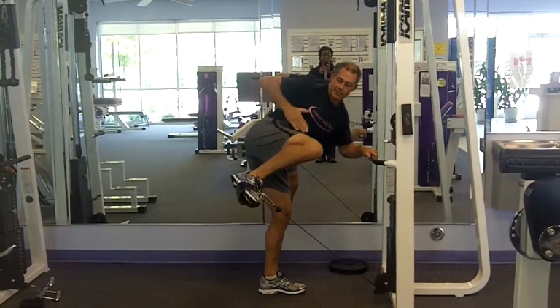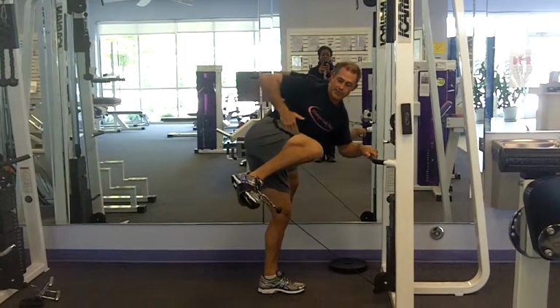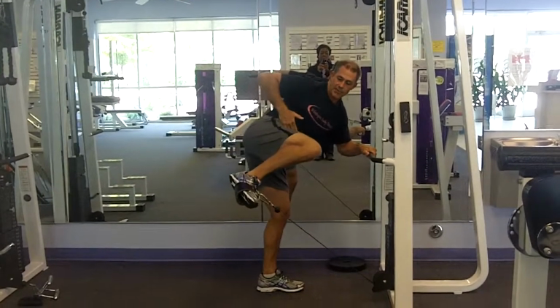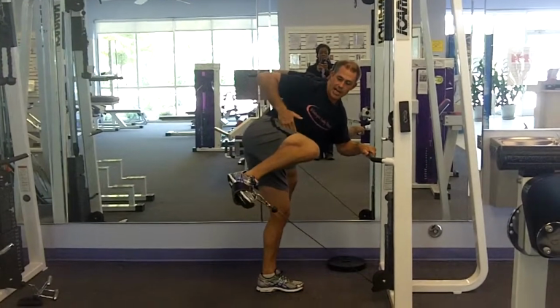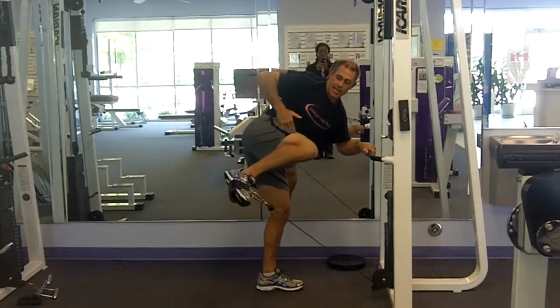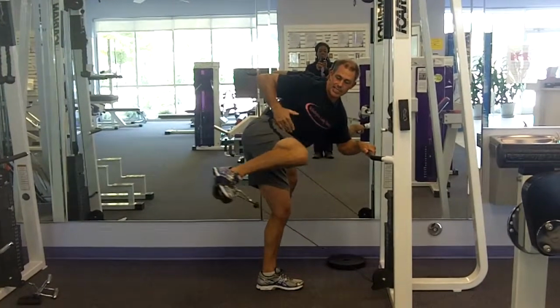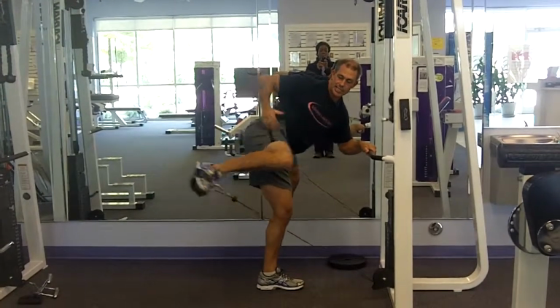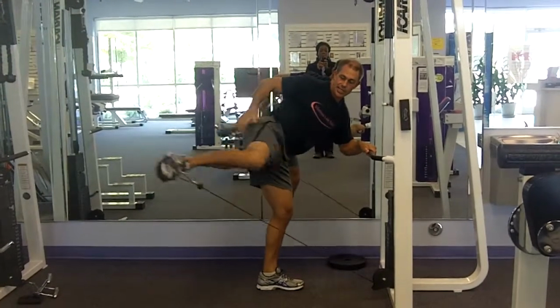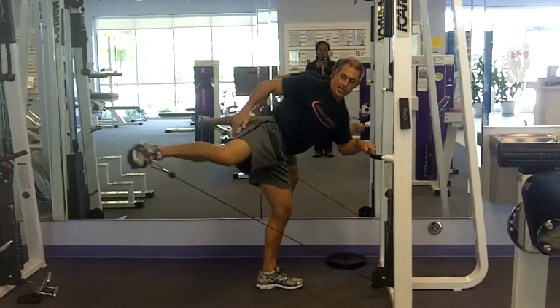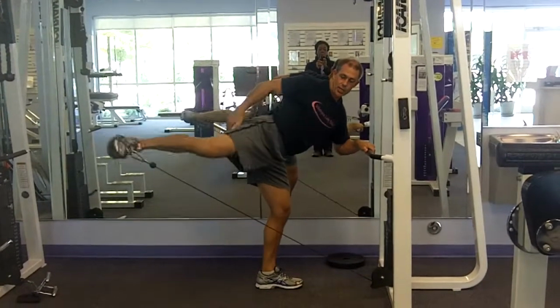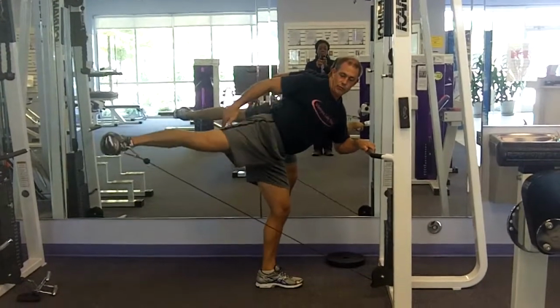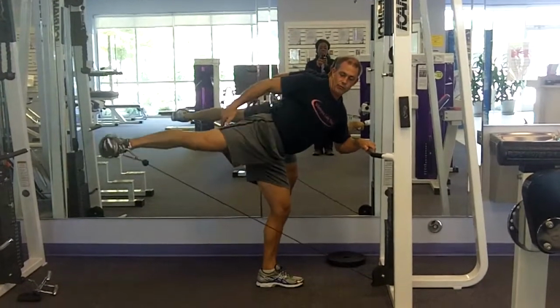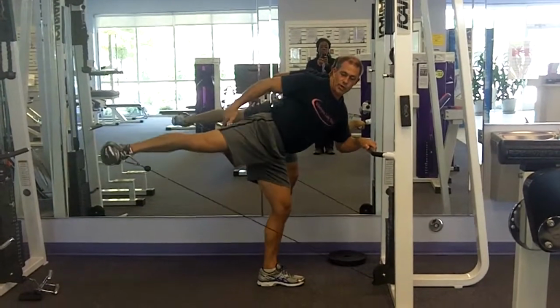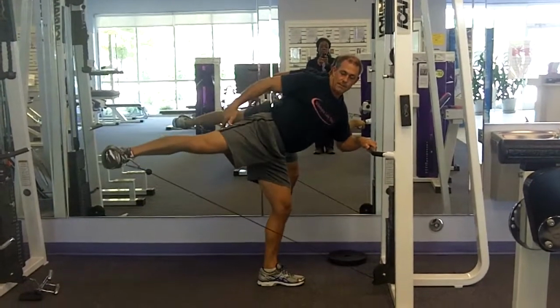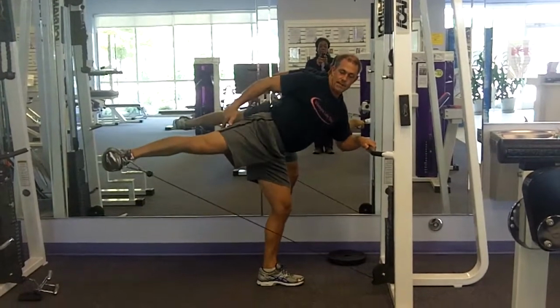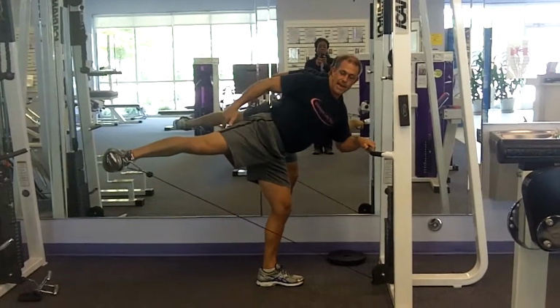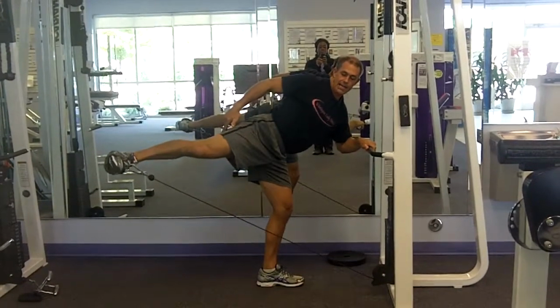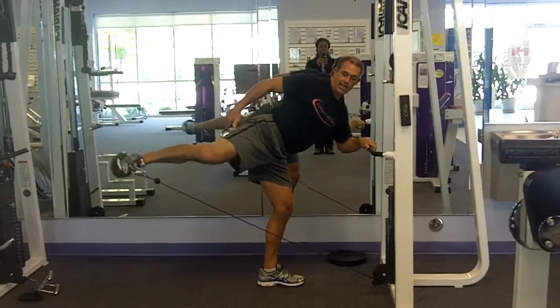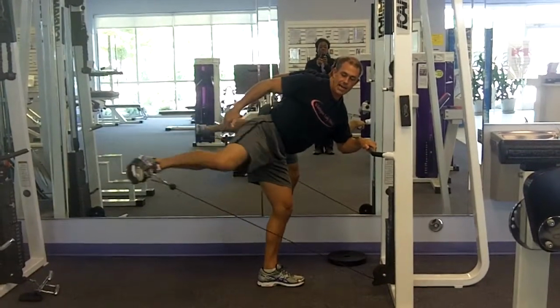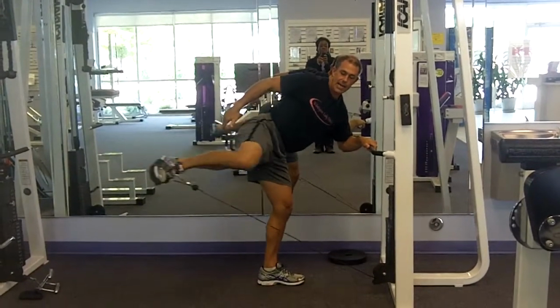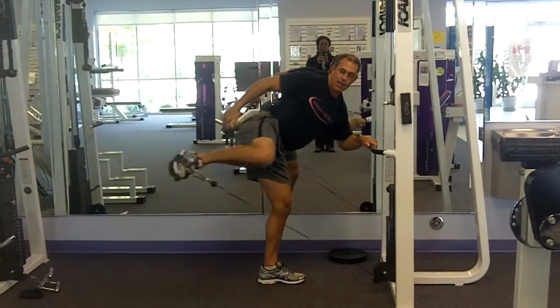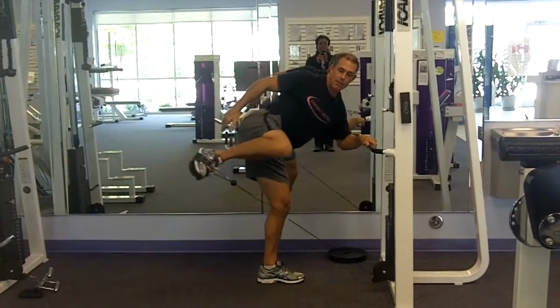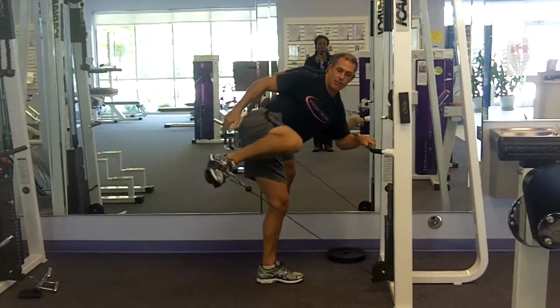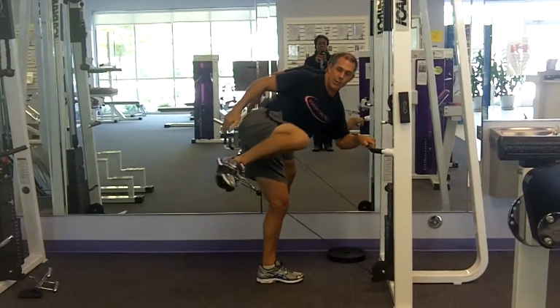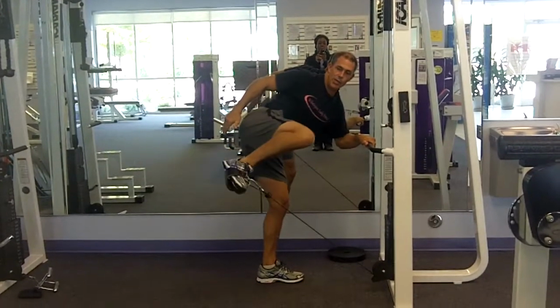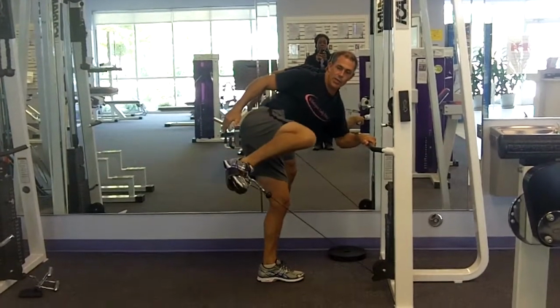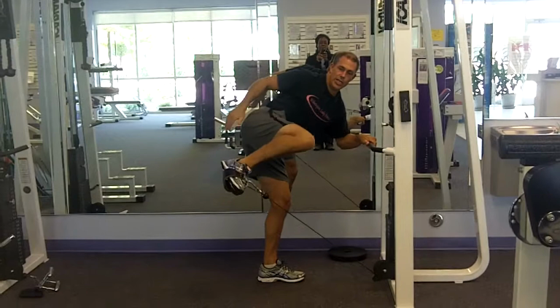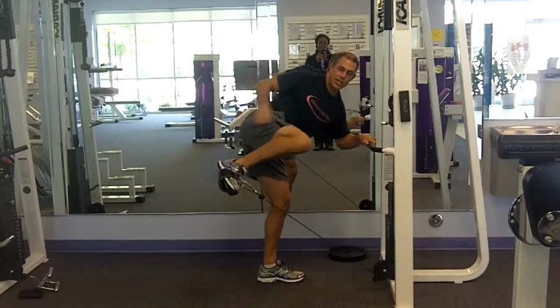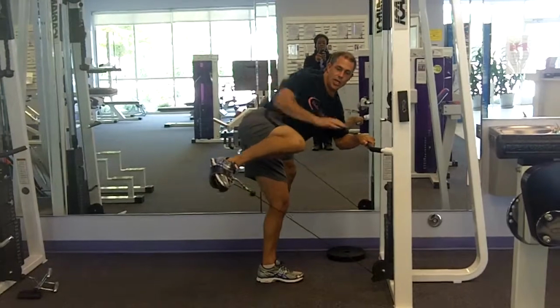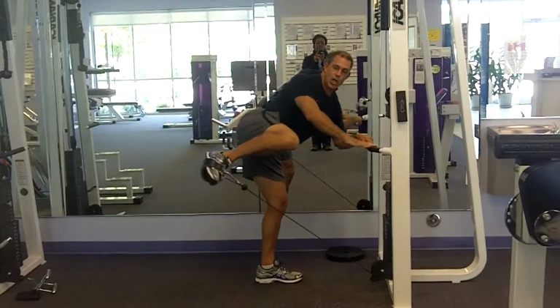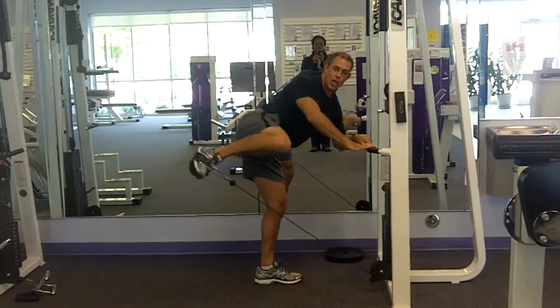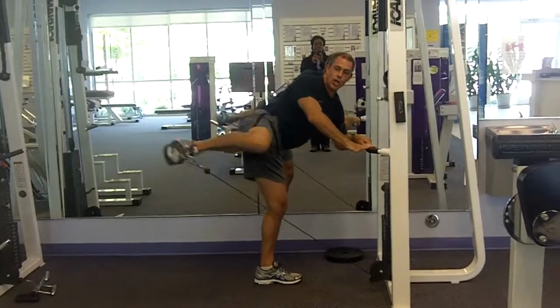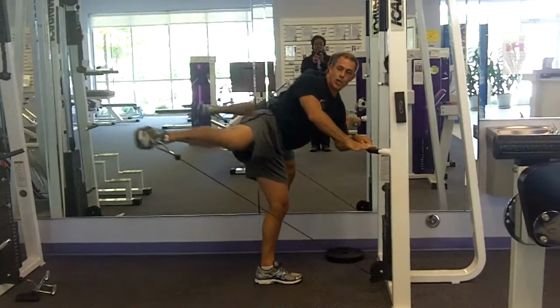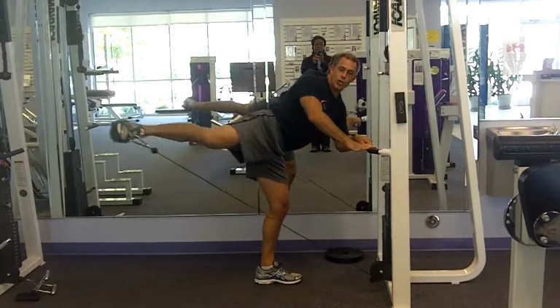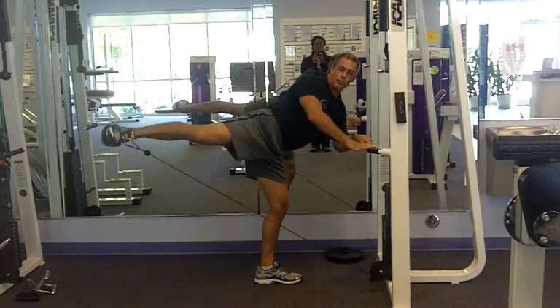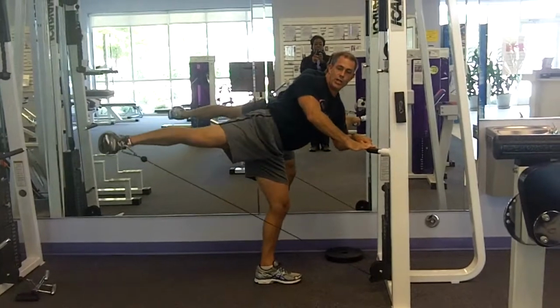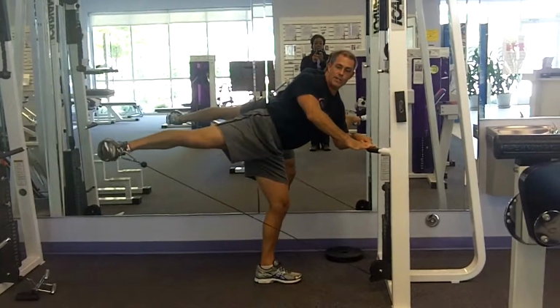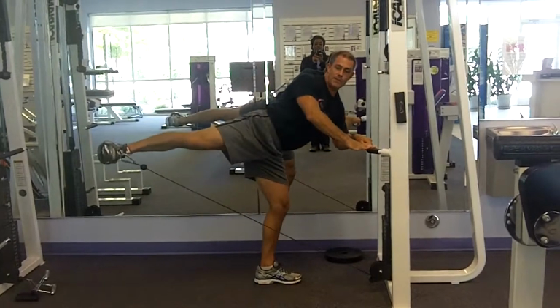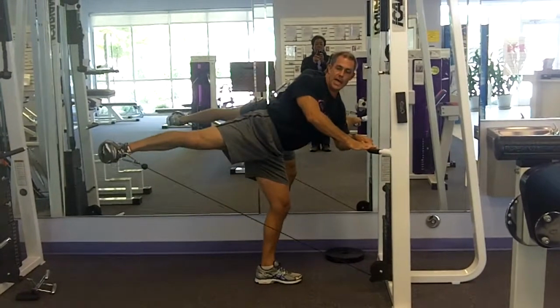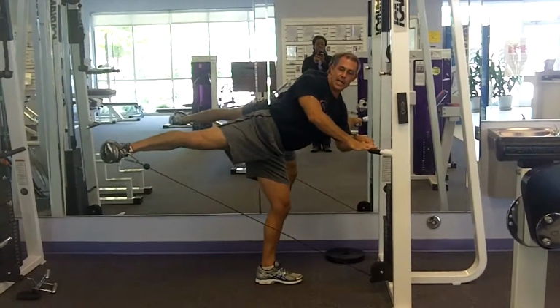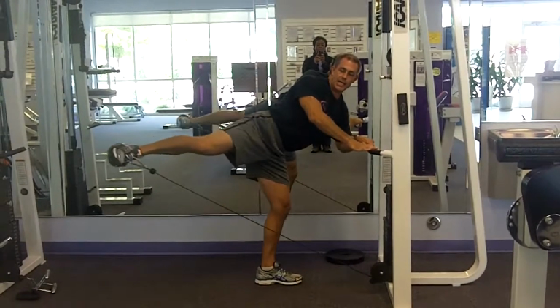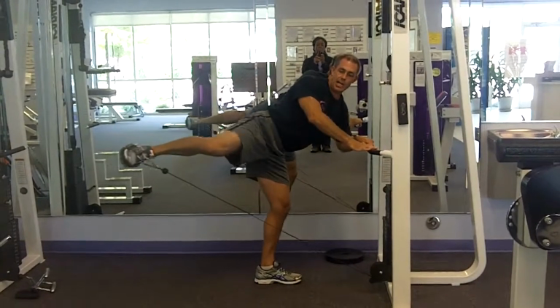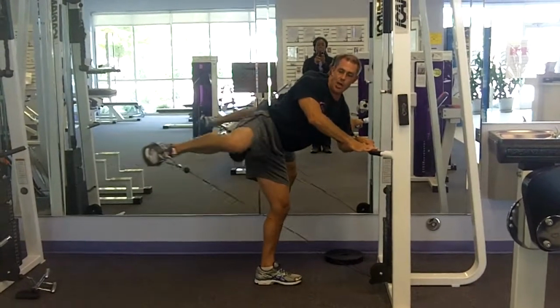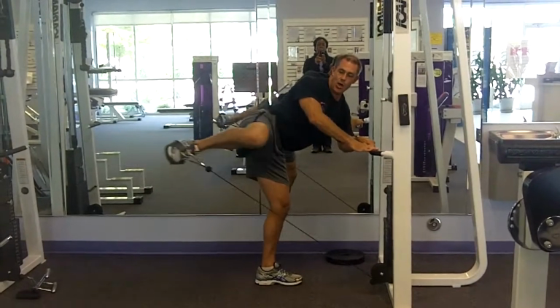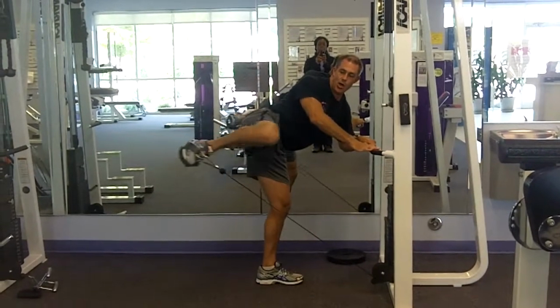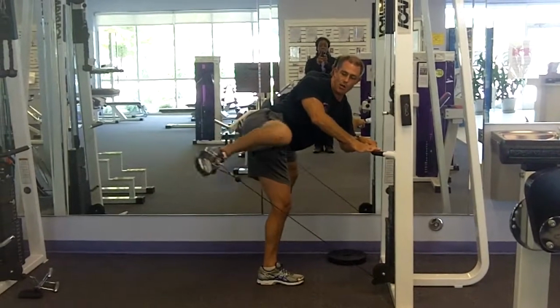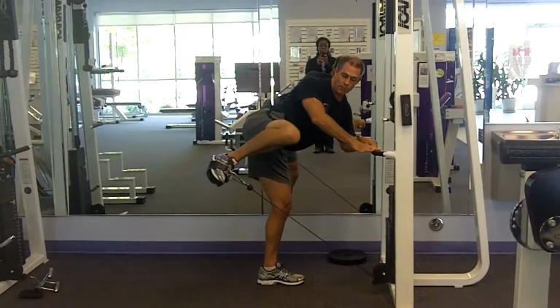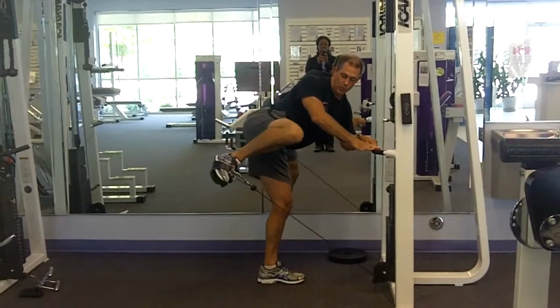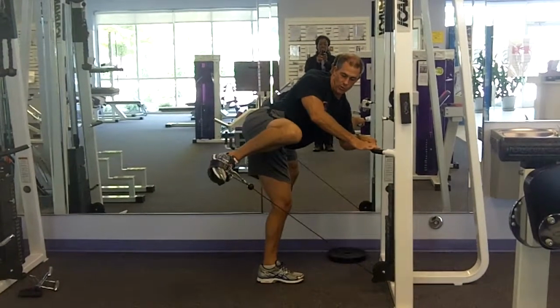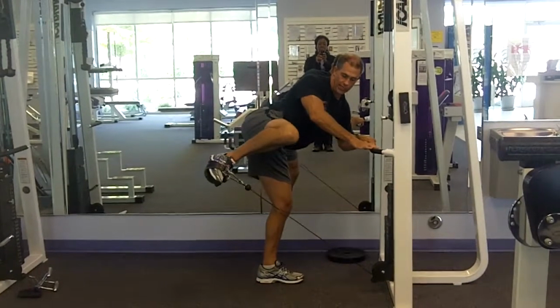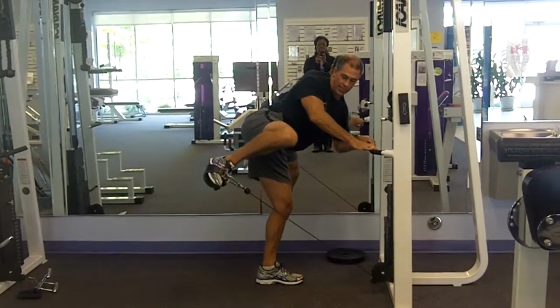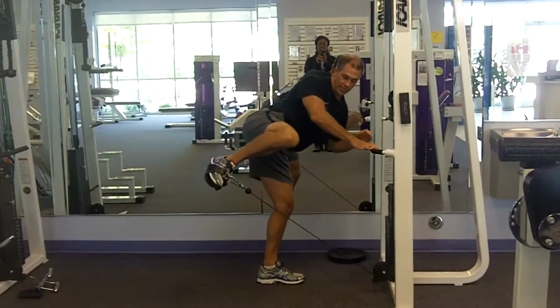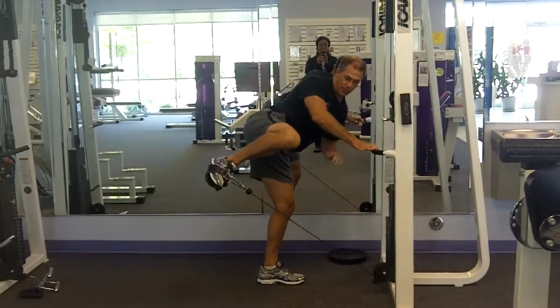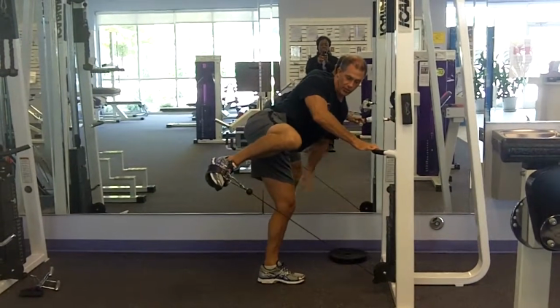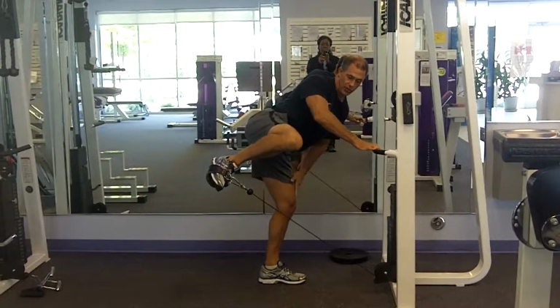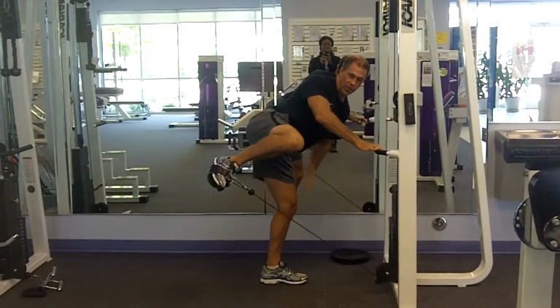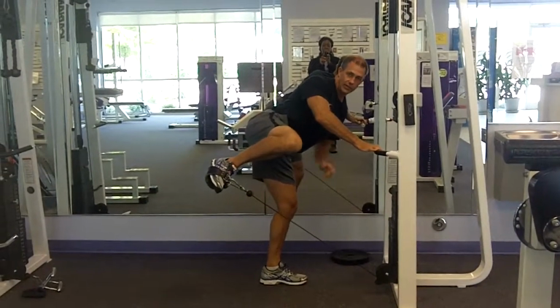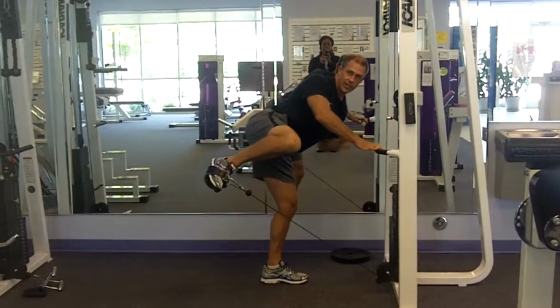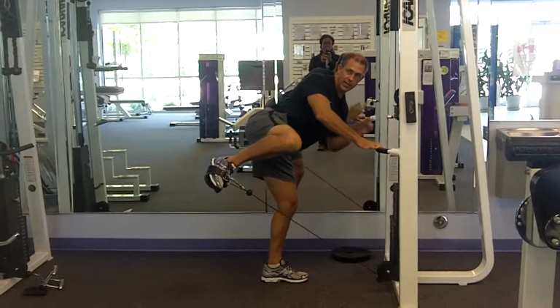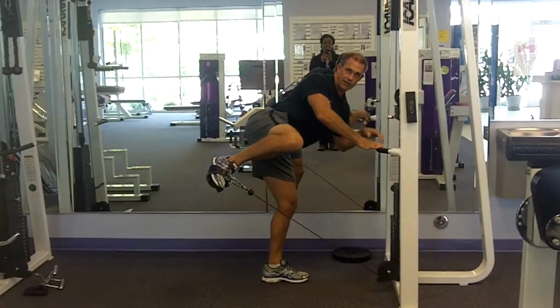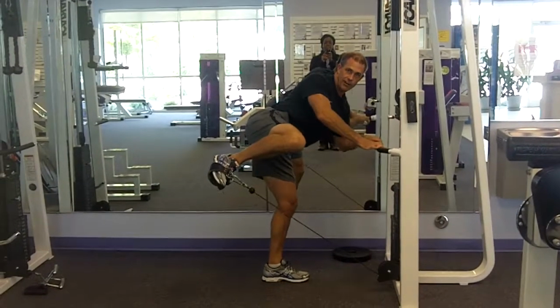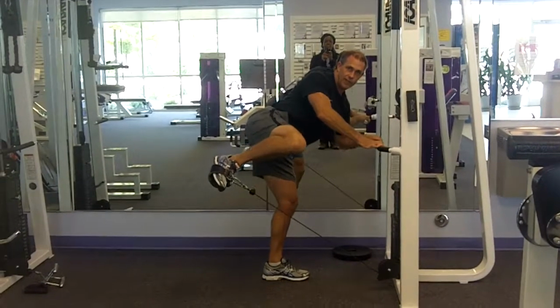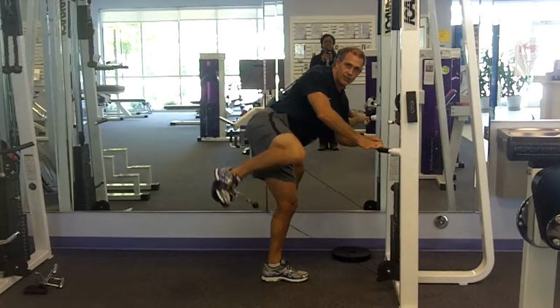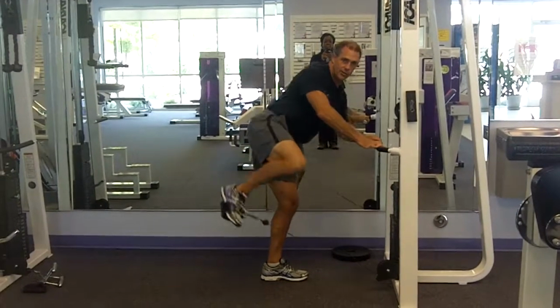Keep this tight. Thrust back, pull in. Soft knee right here.